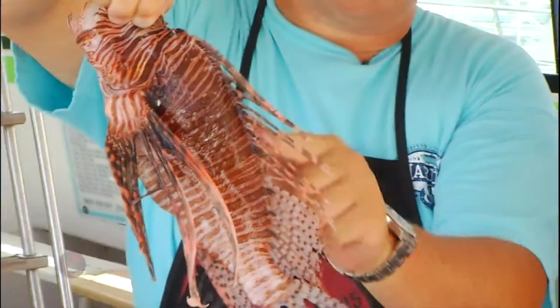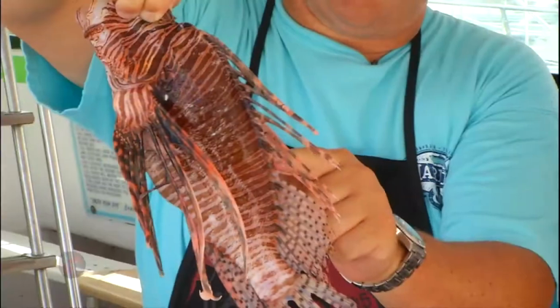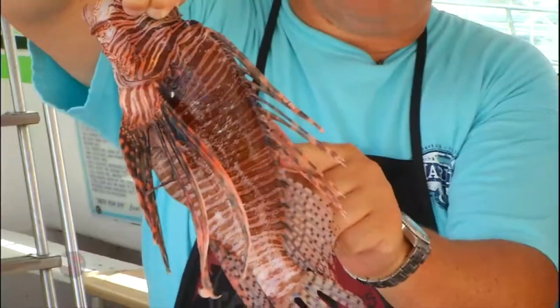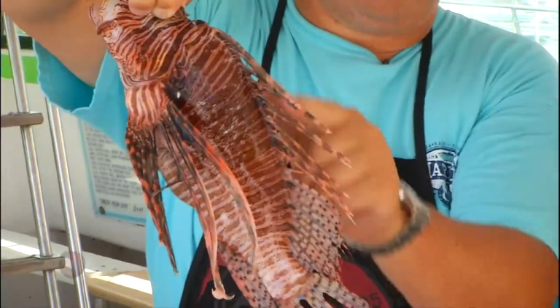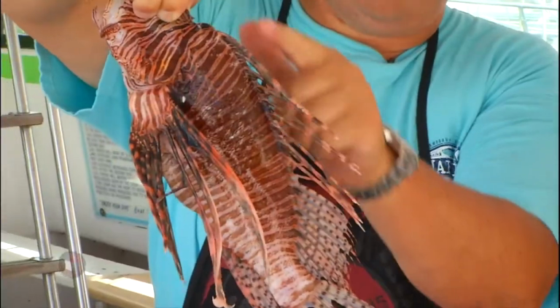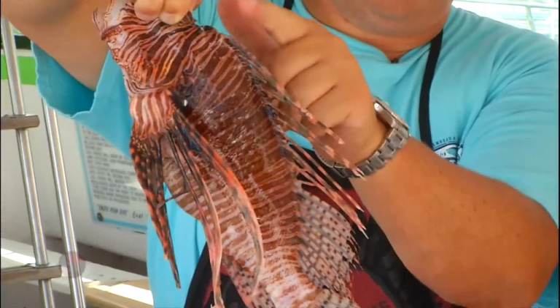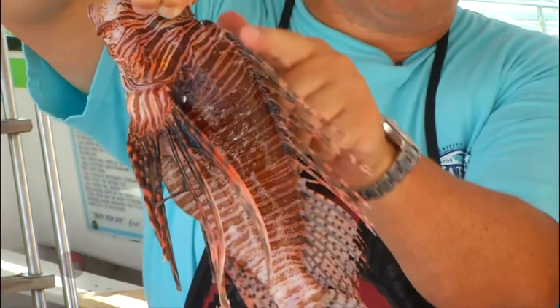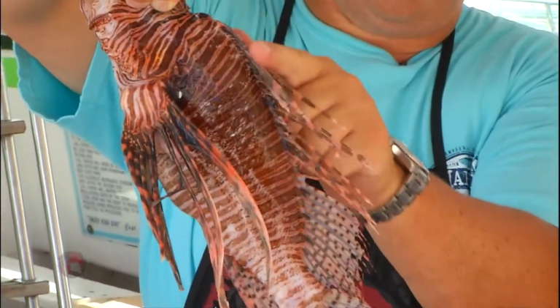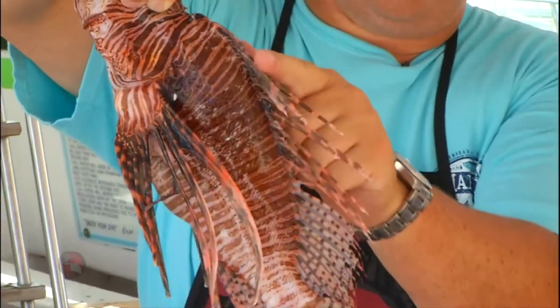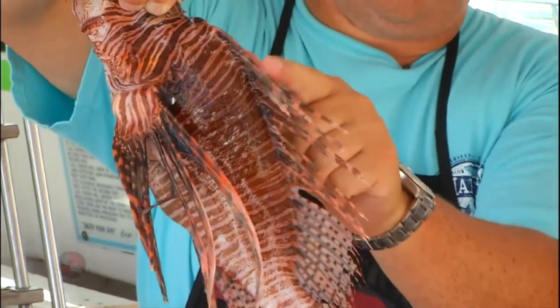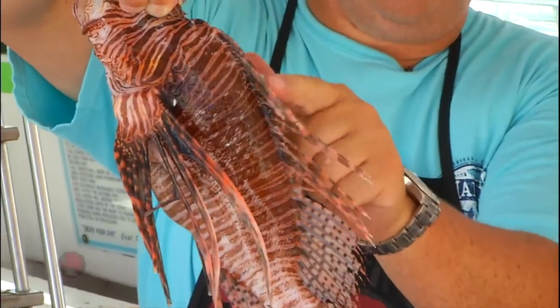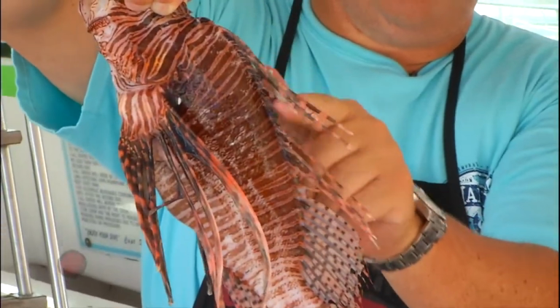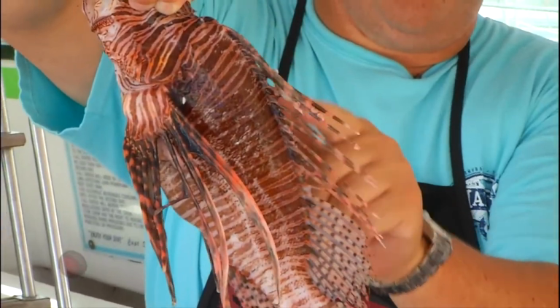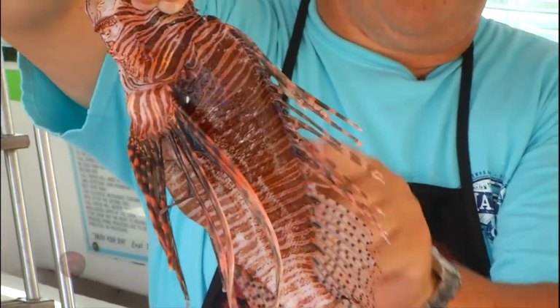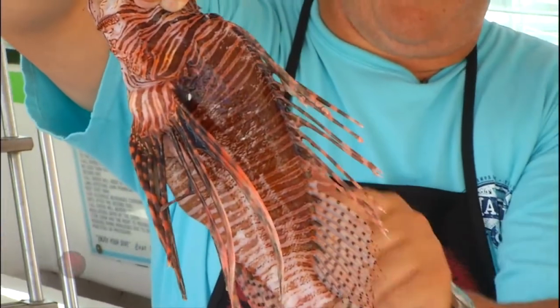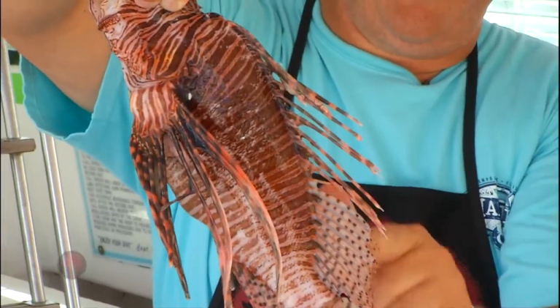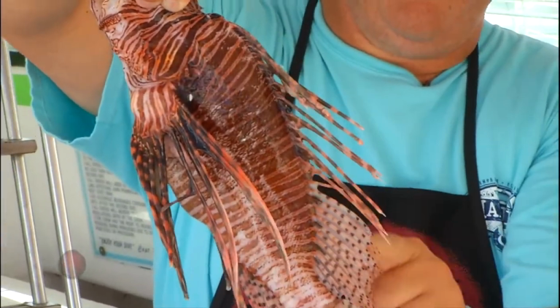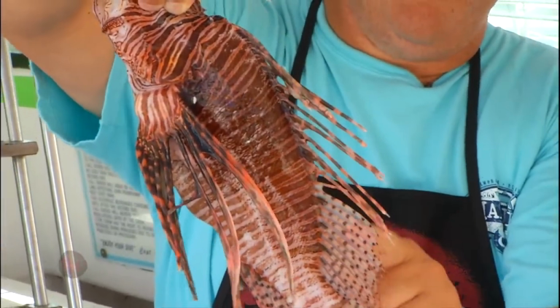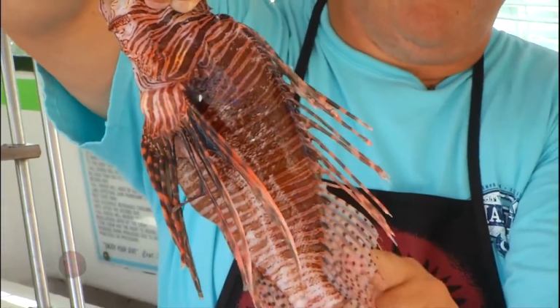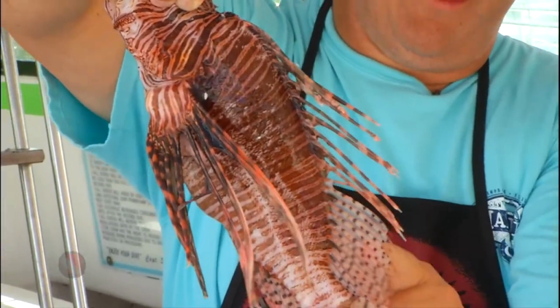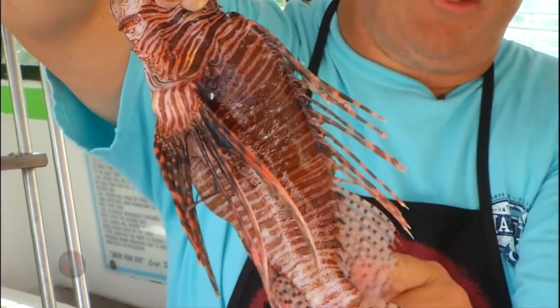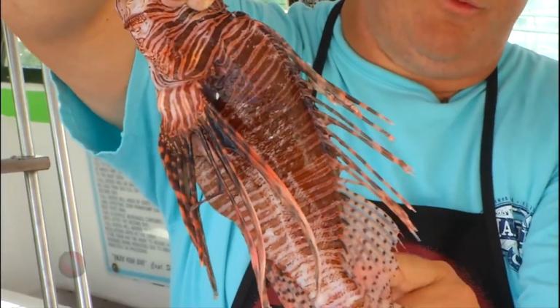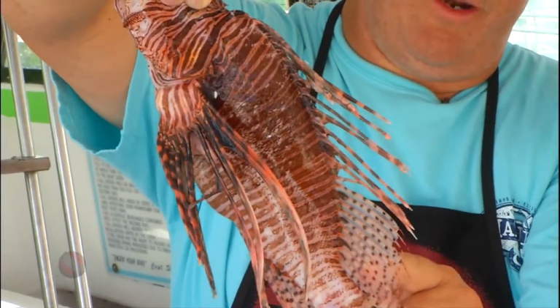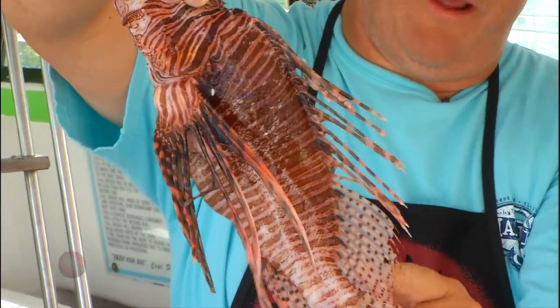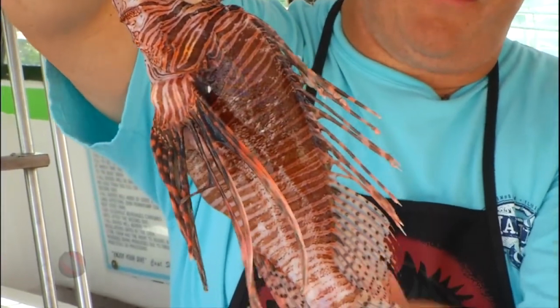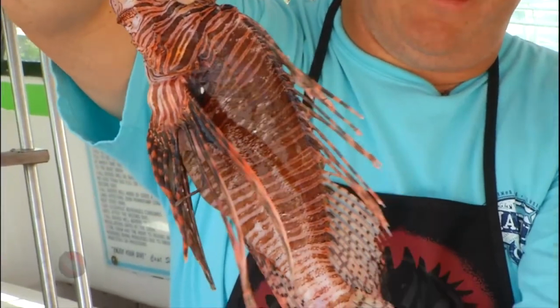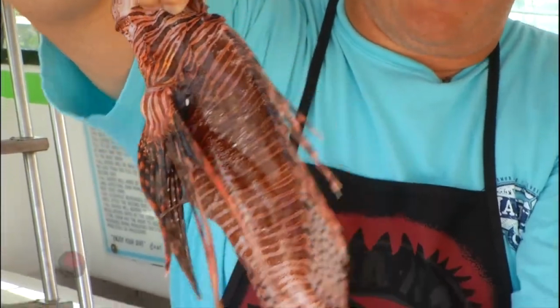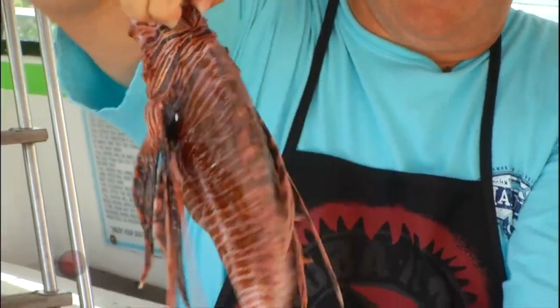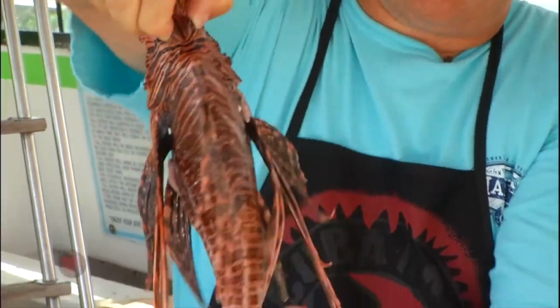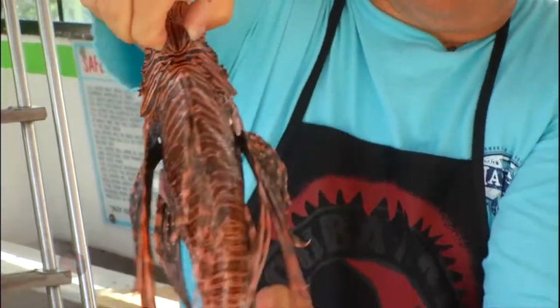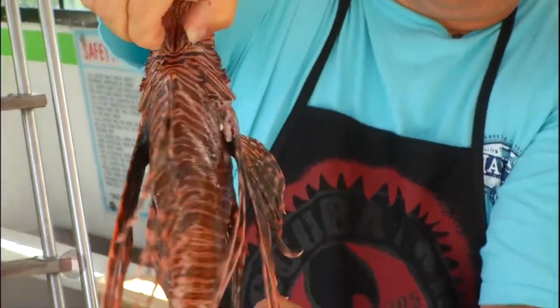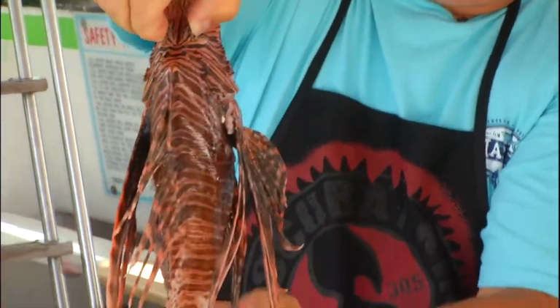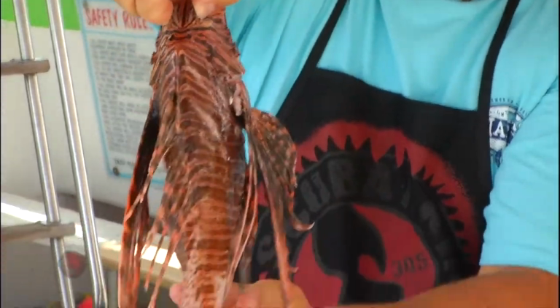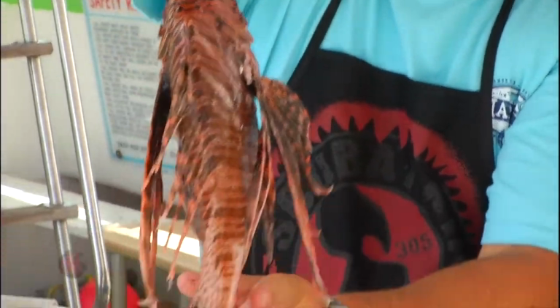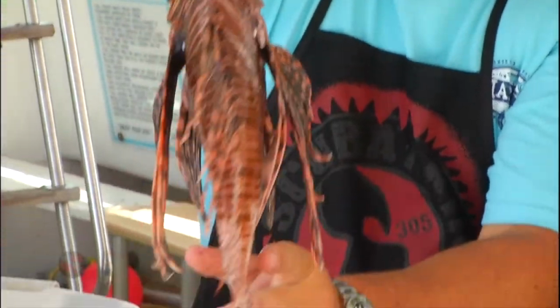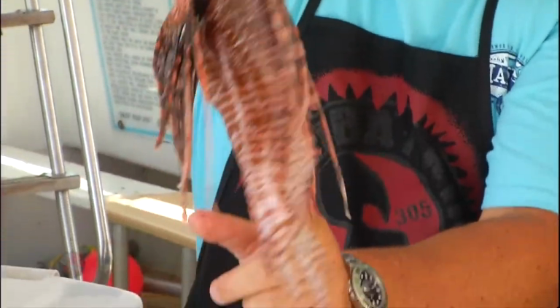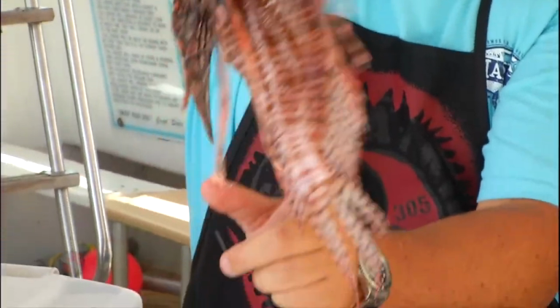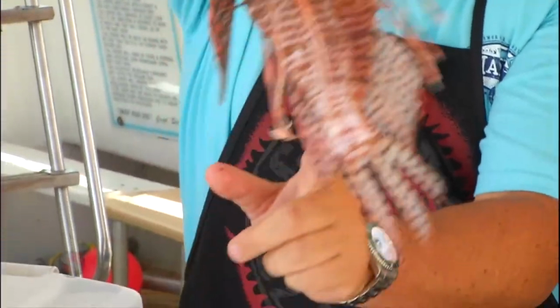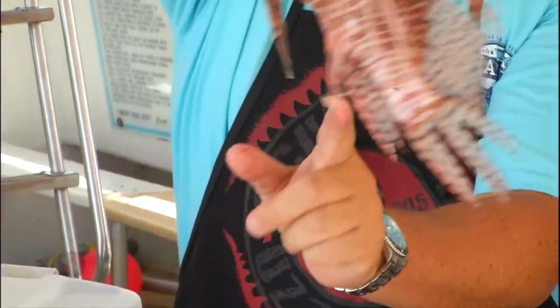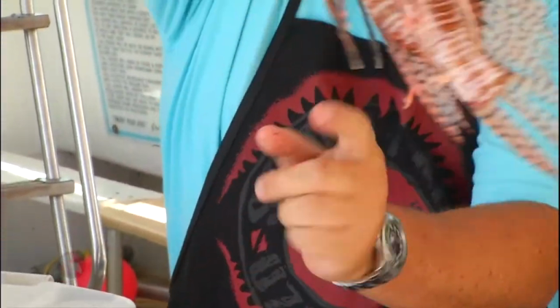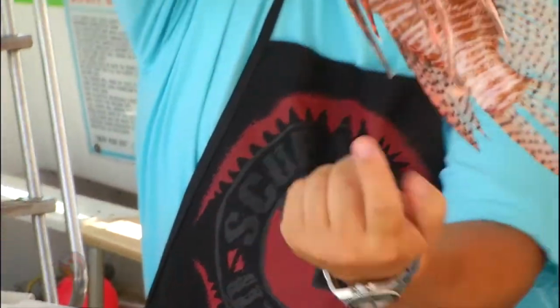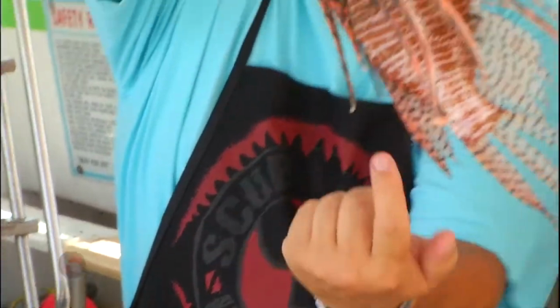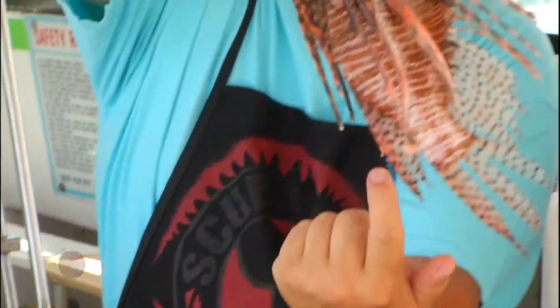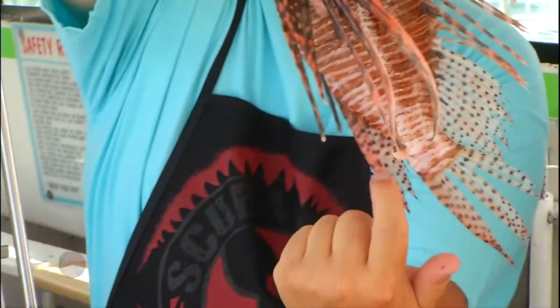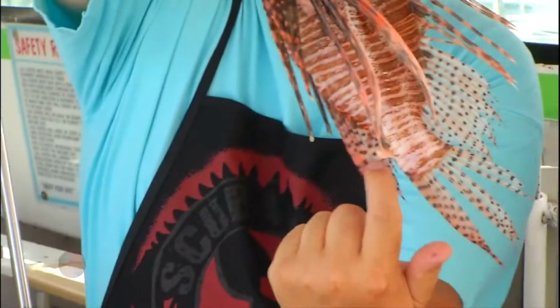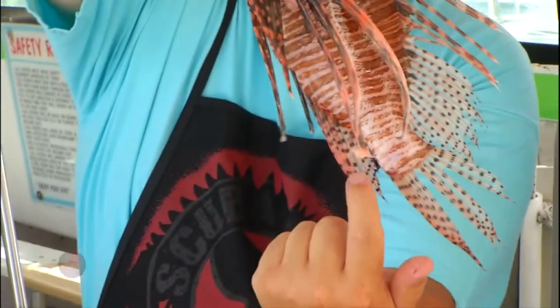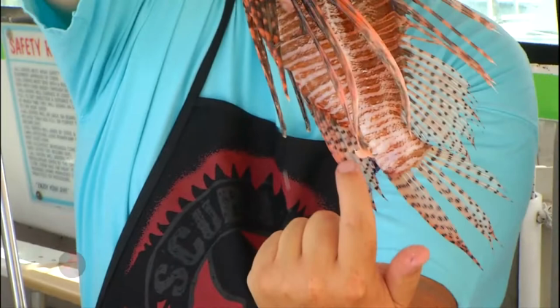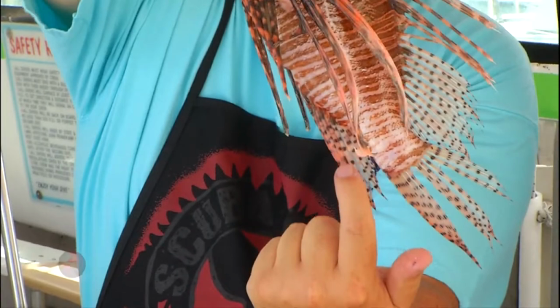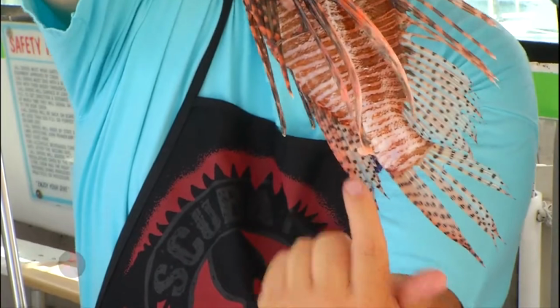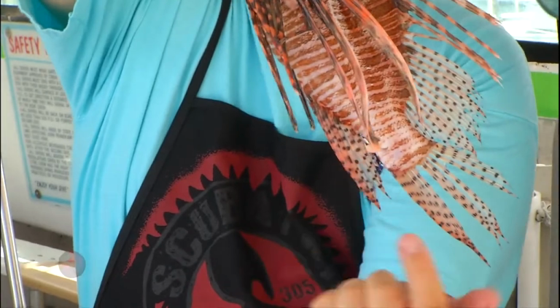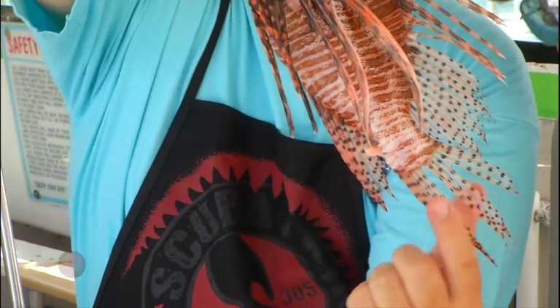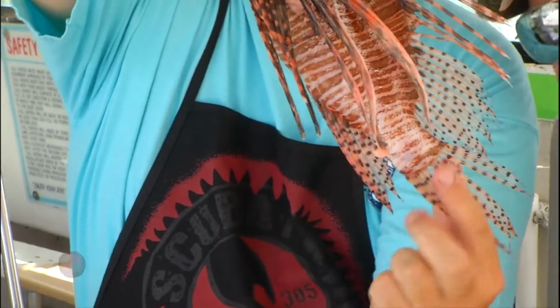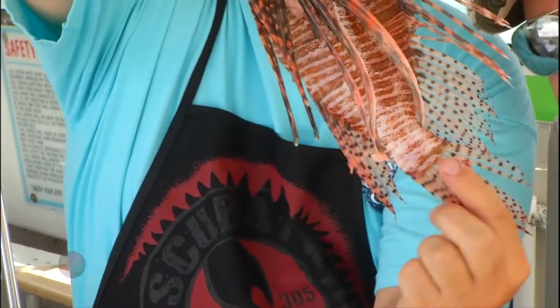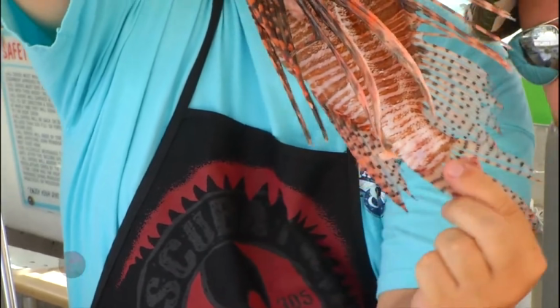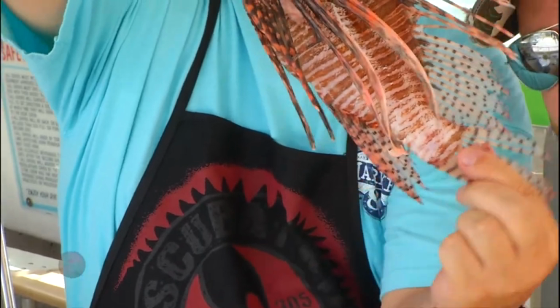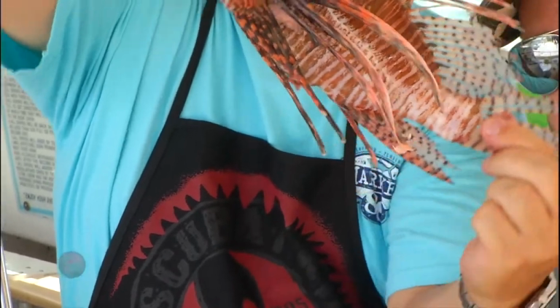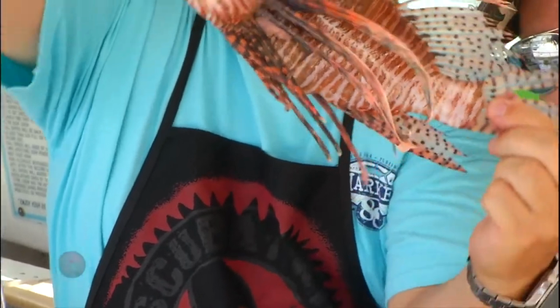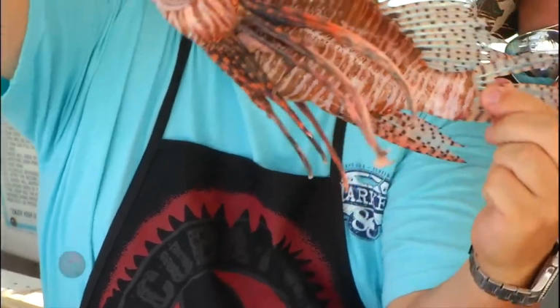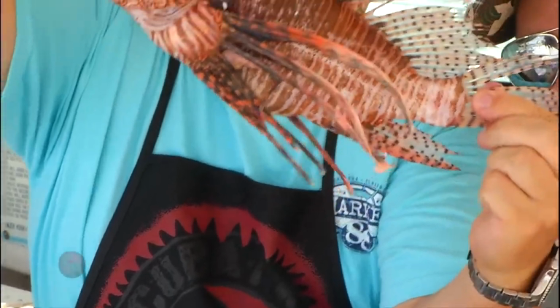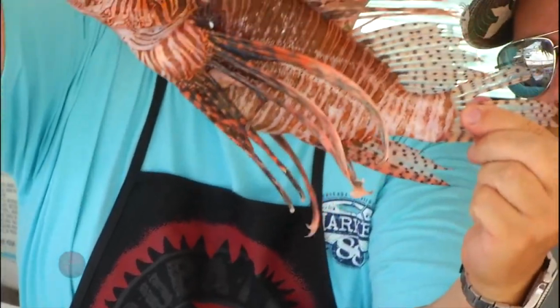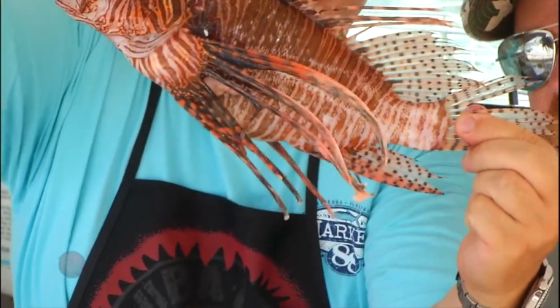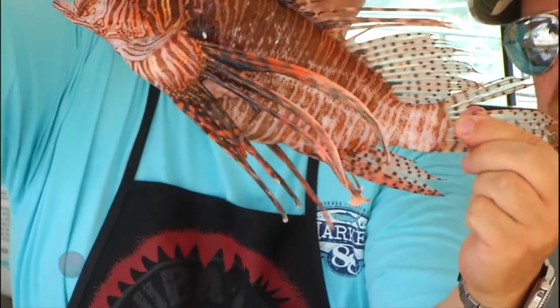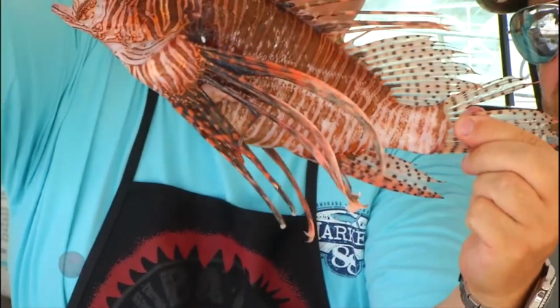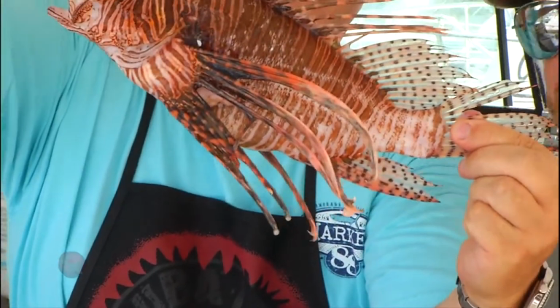So all you're going to worry about are these top fins right here, okay? We're not too worried about these guys, and we're worried about these anal fins right here in the back.